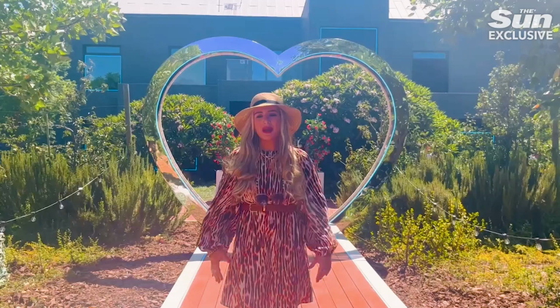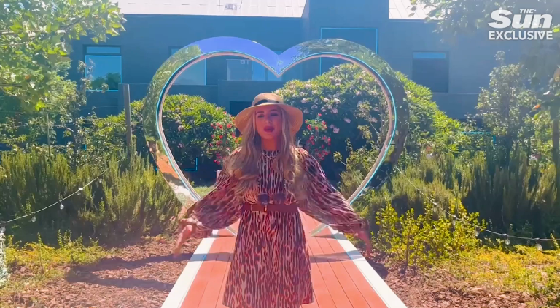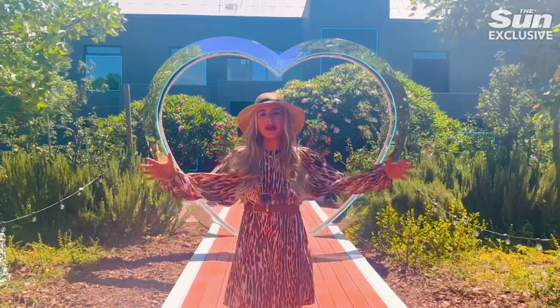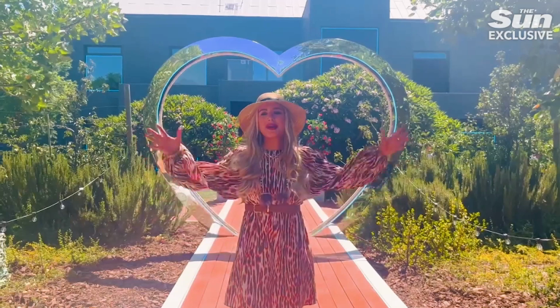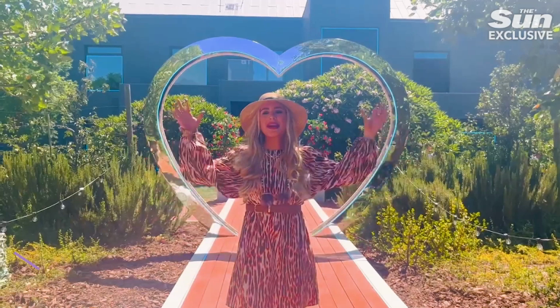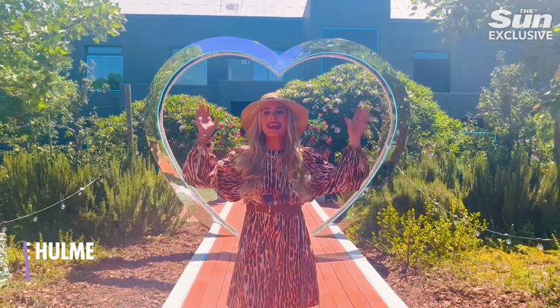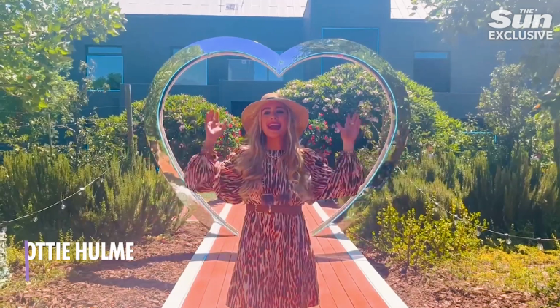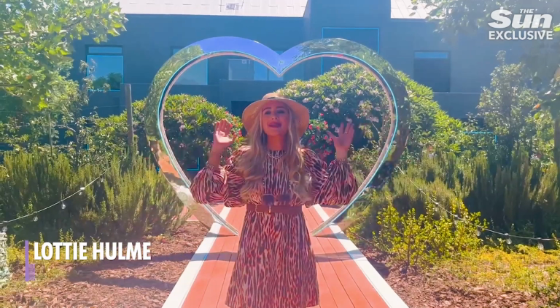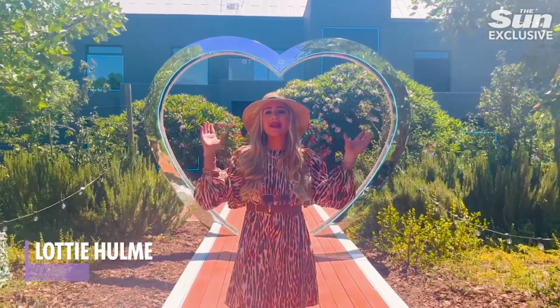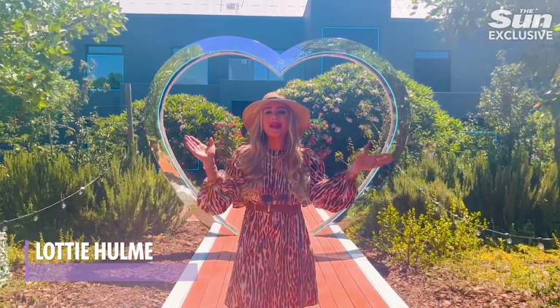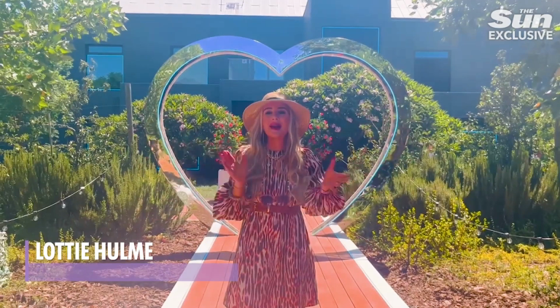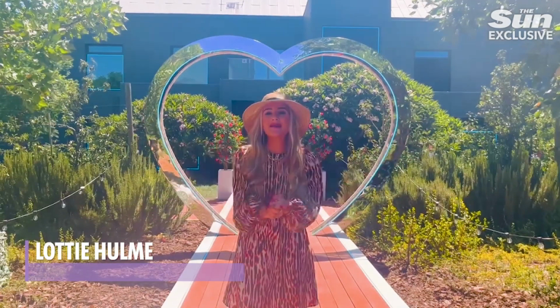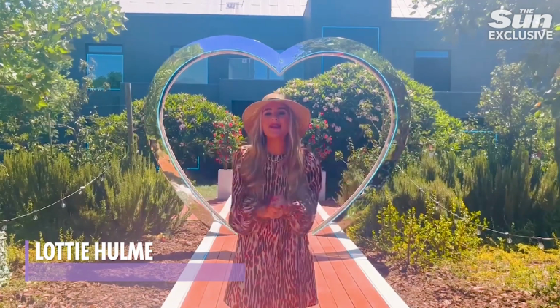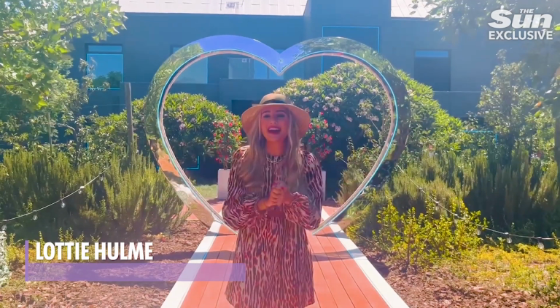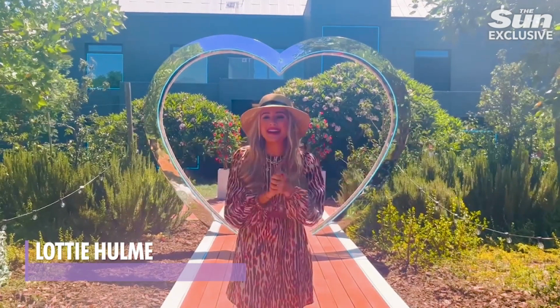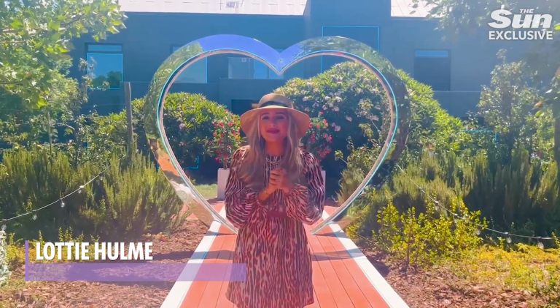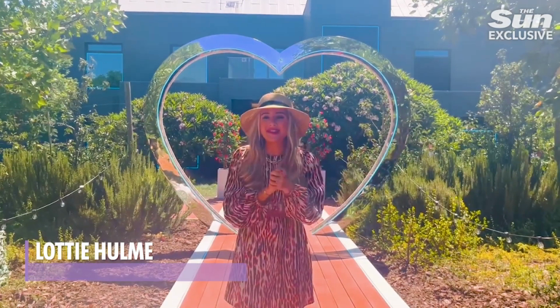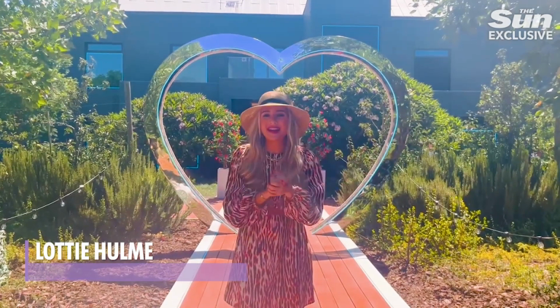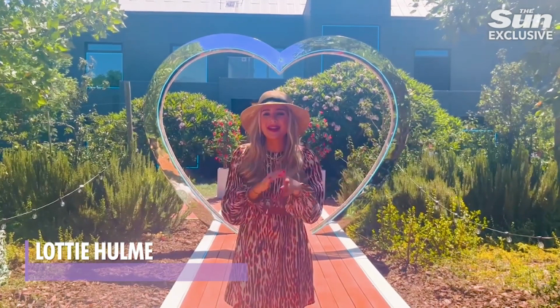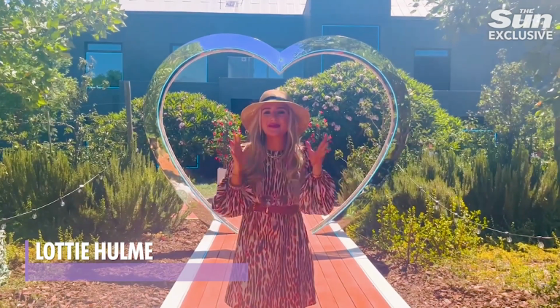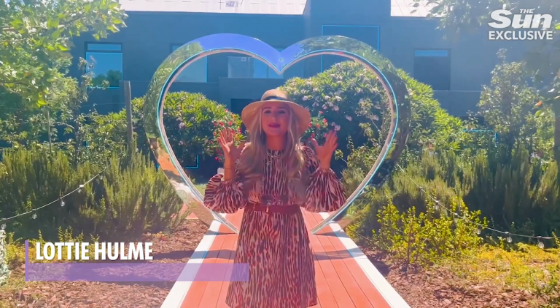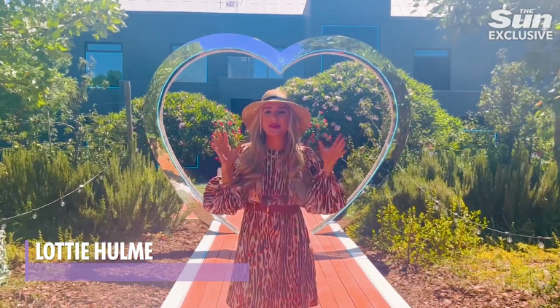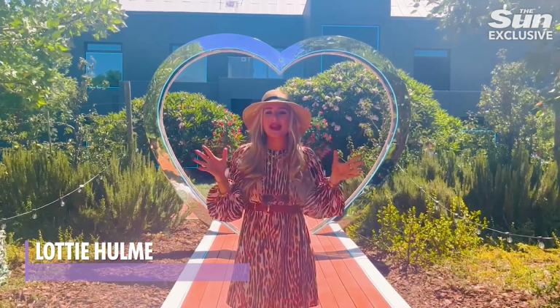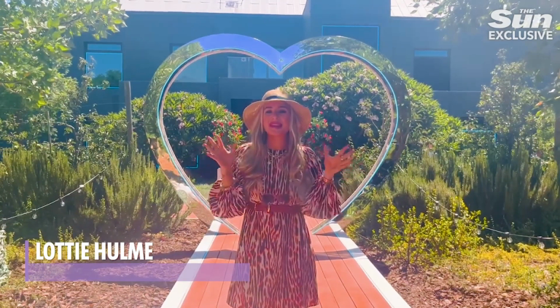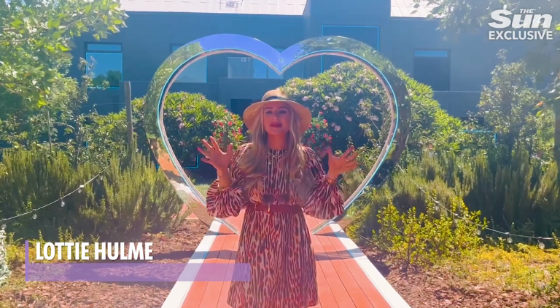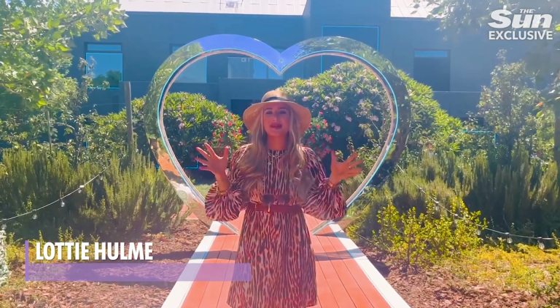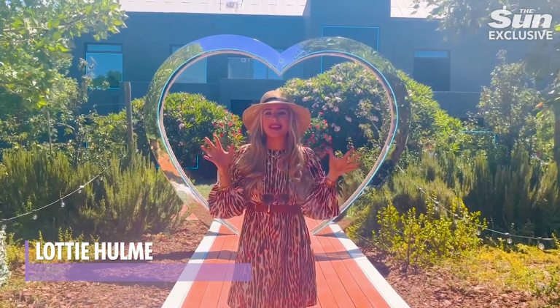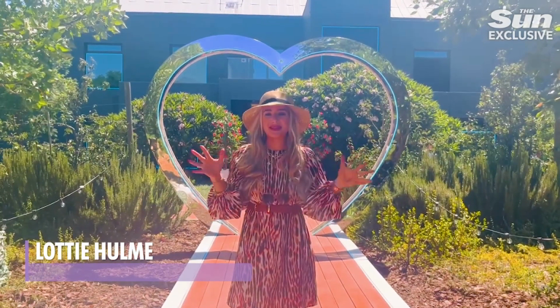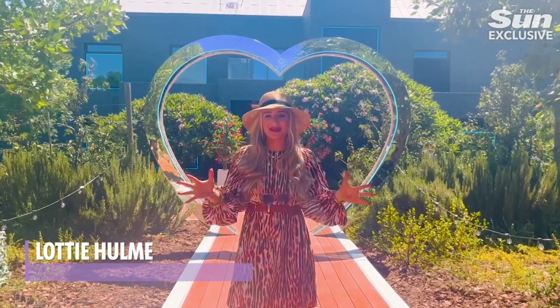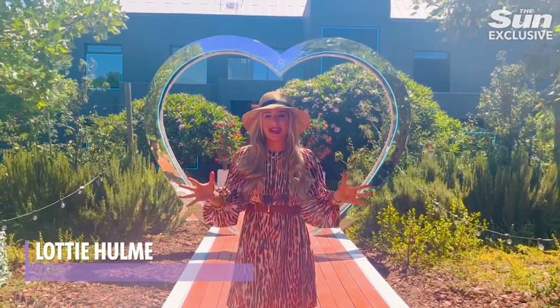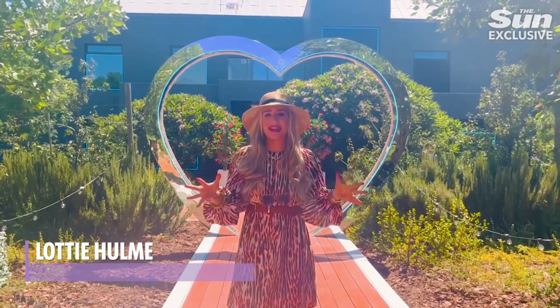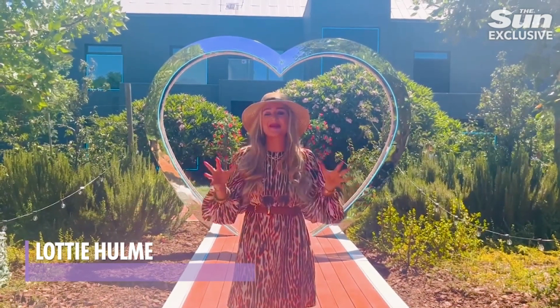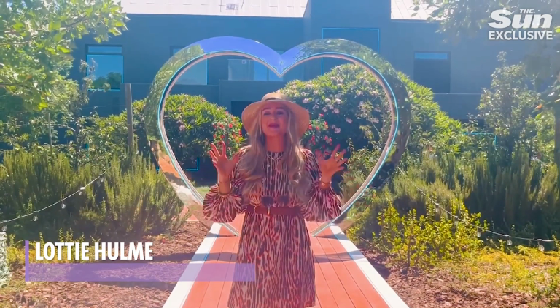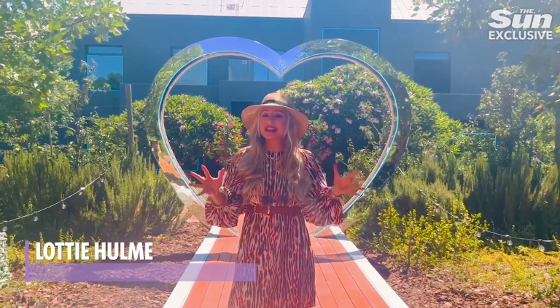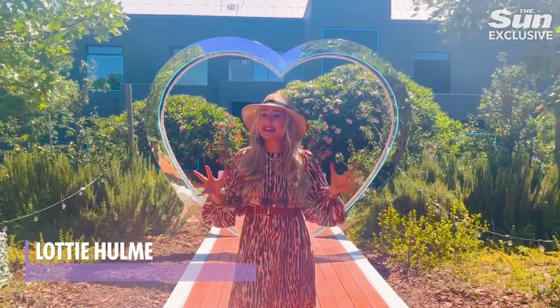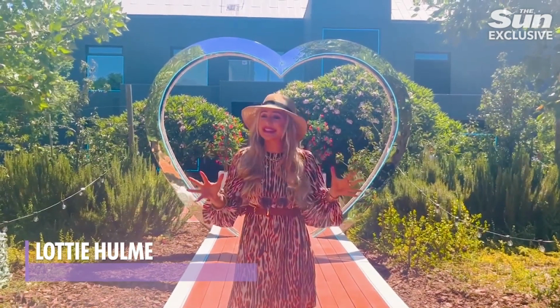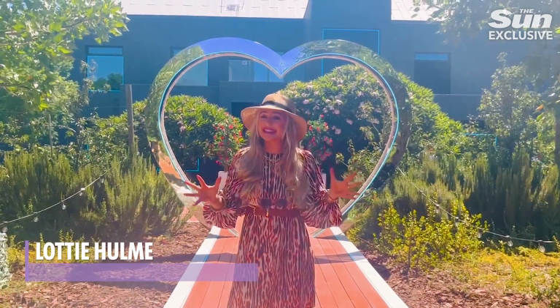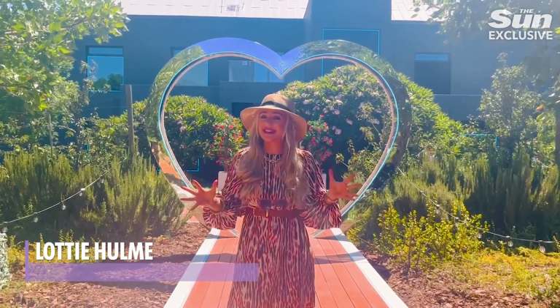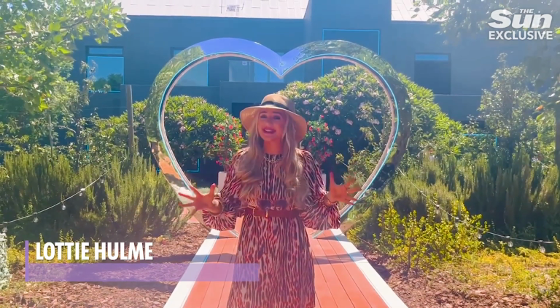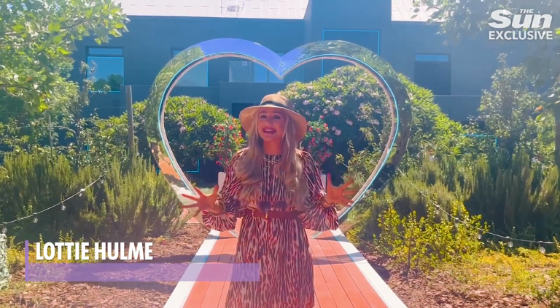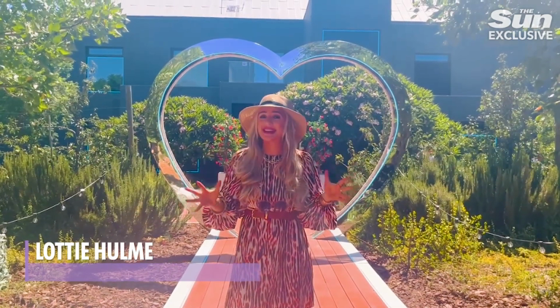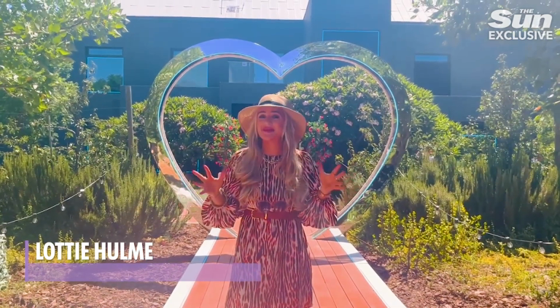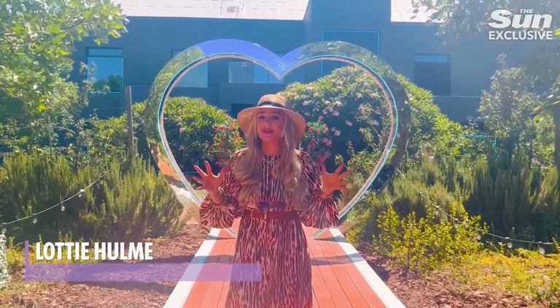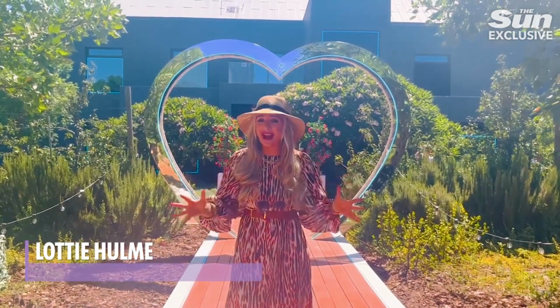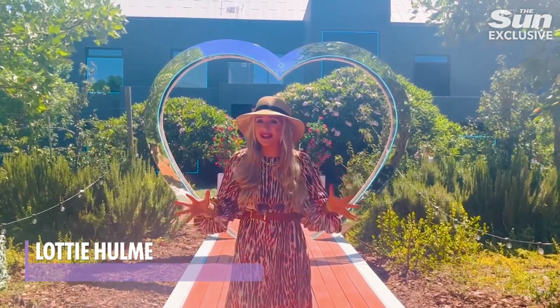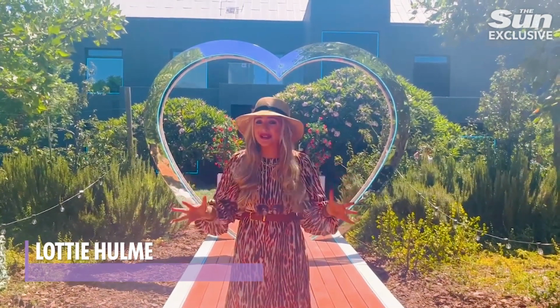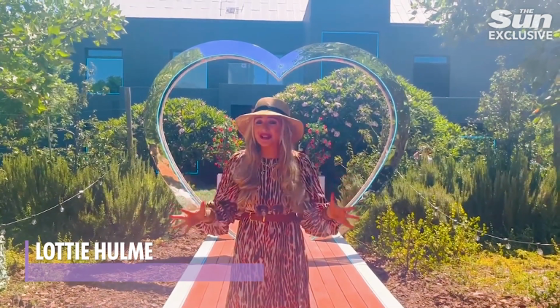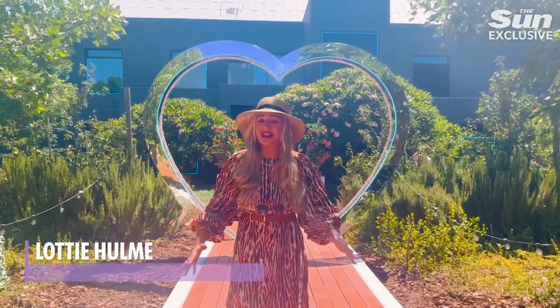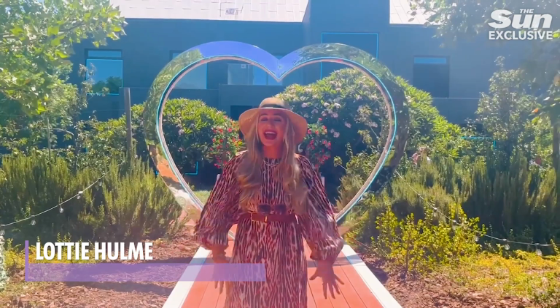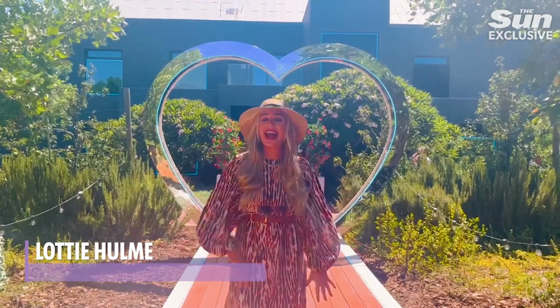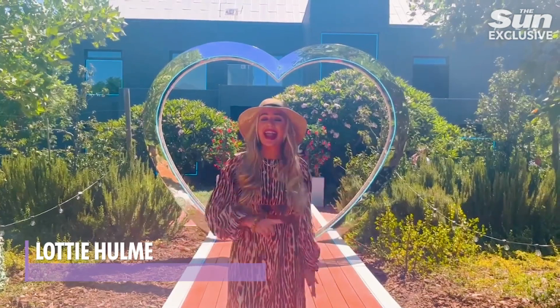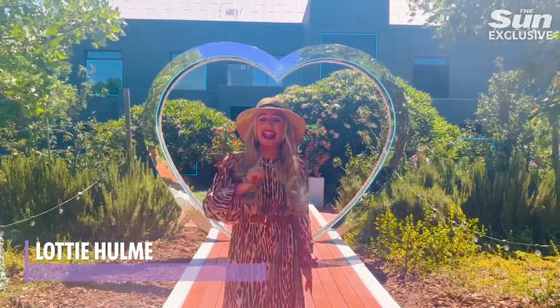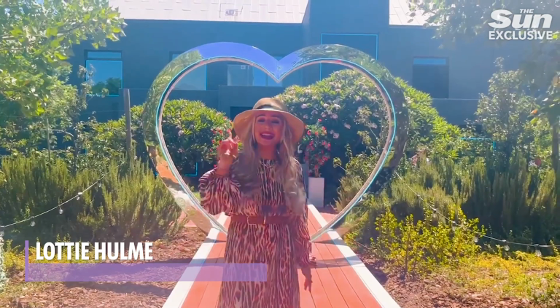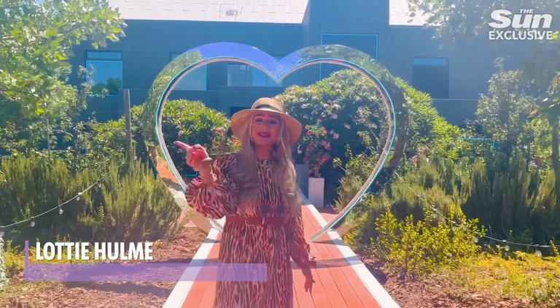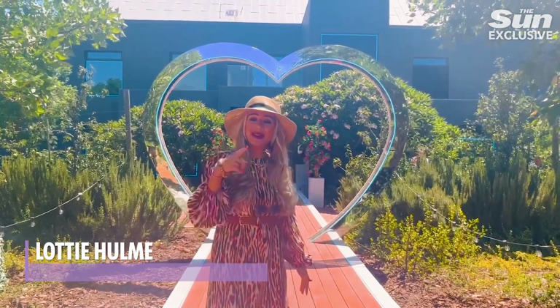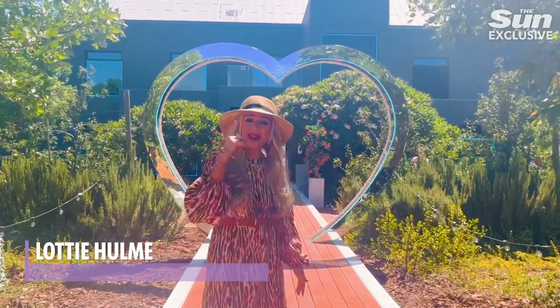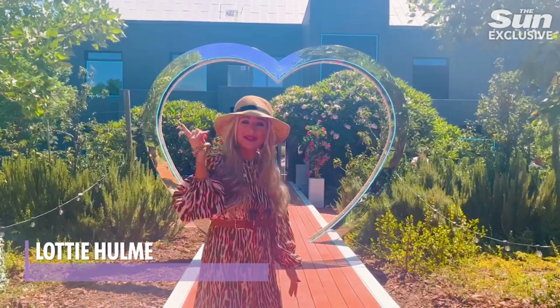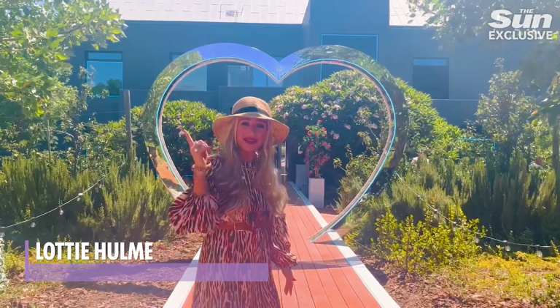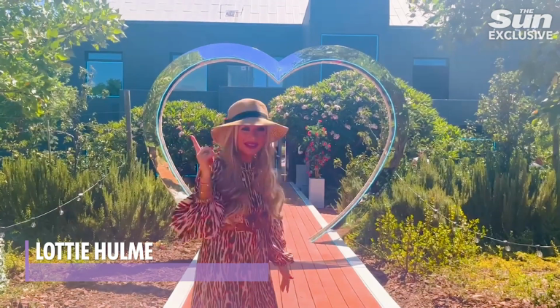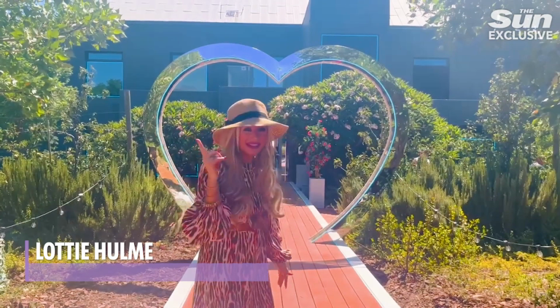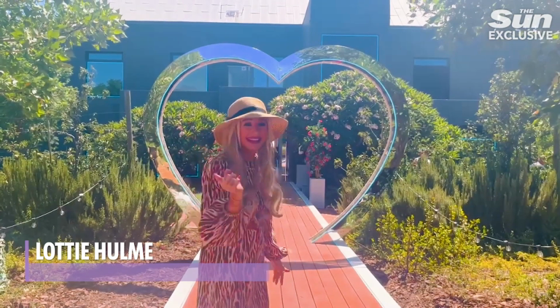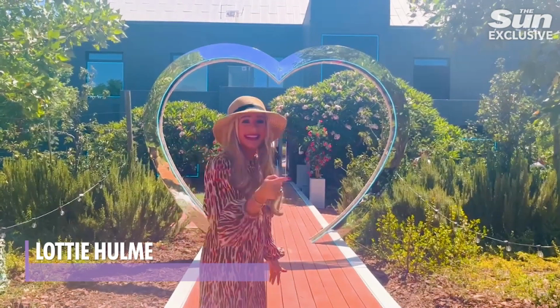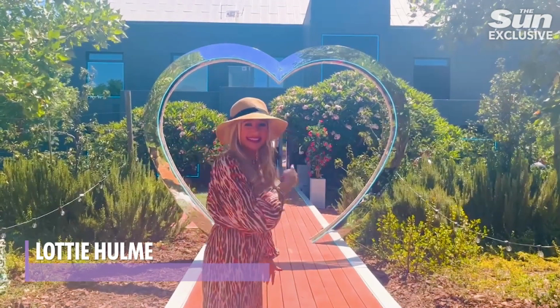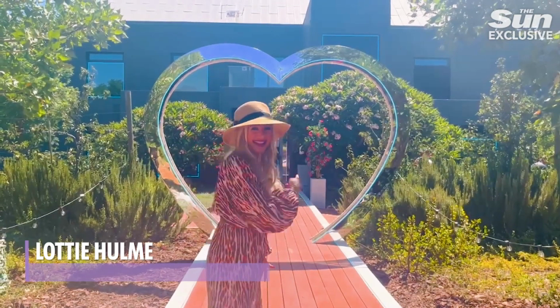We are here at the Love Island Villa for 2023, the winter series in Franchuk. Let's go and have a look inside.